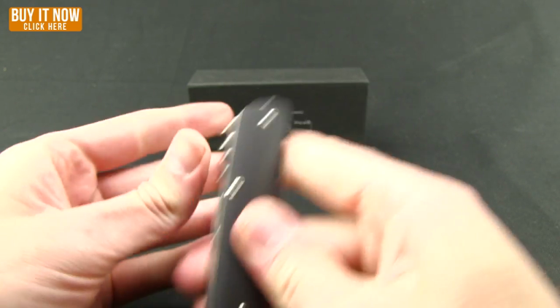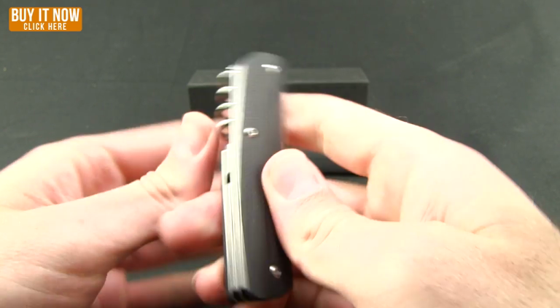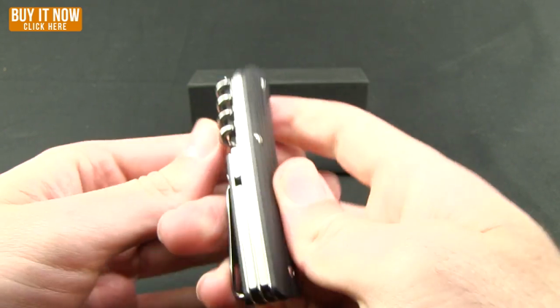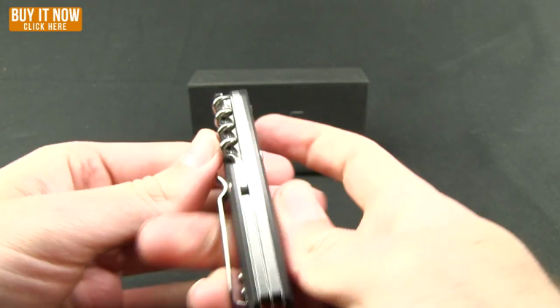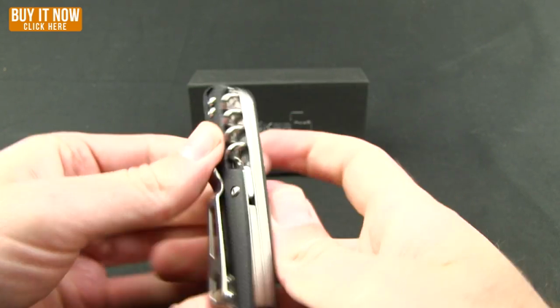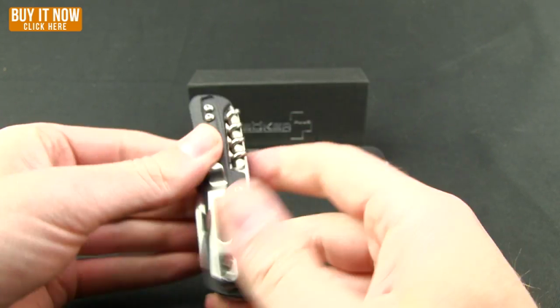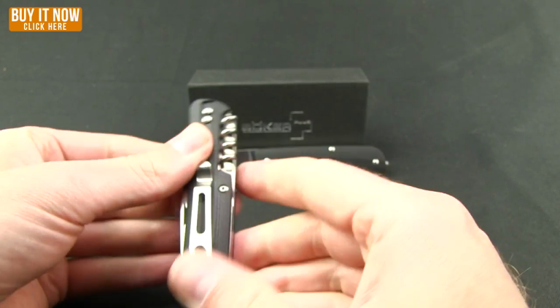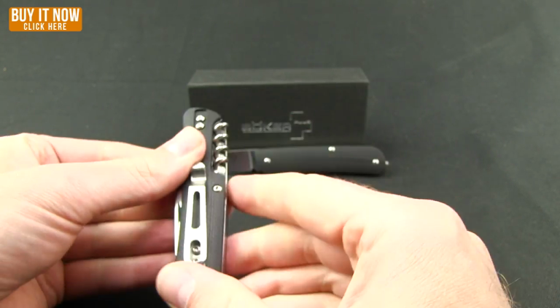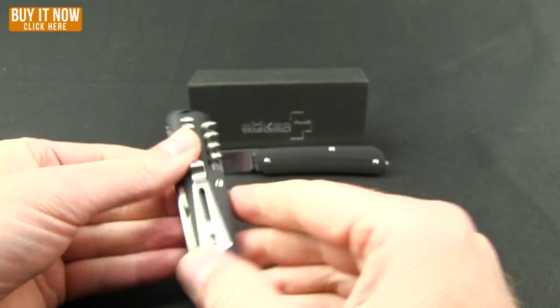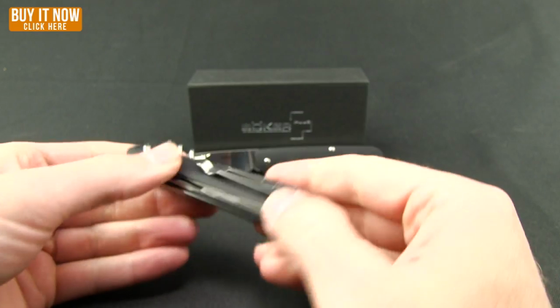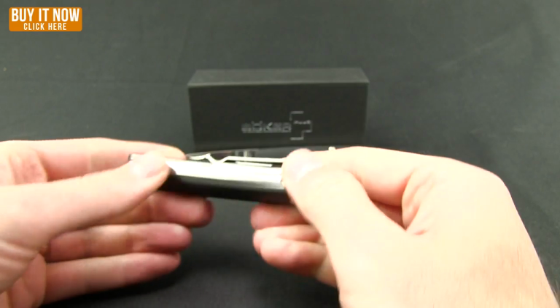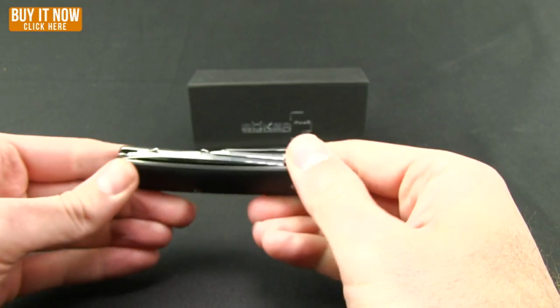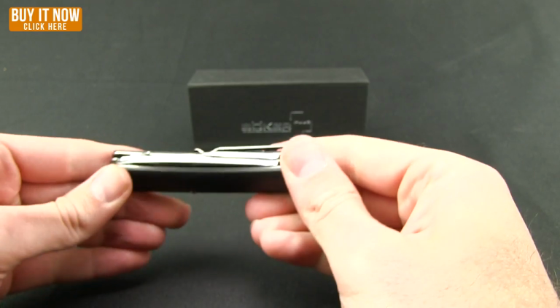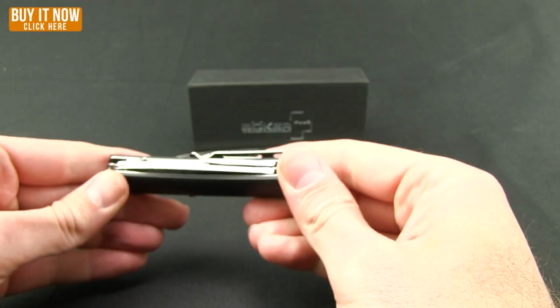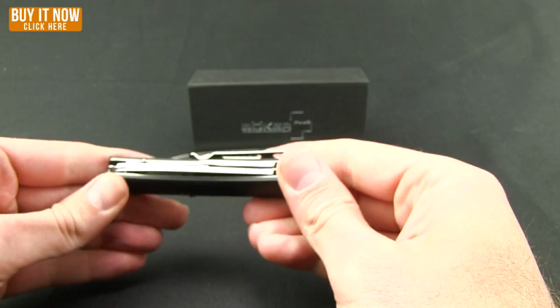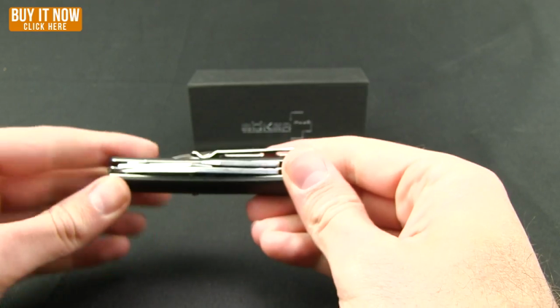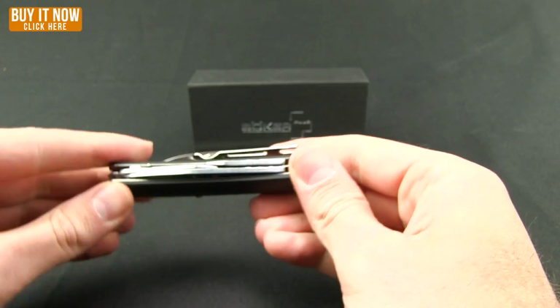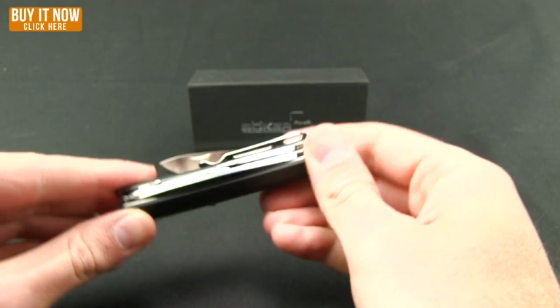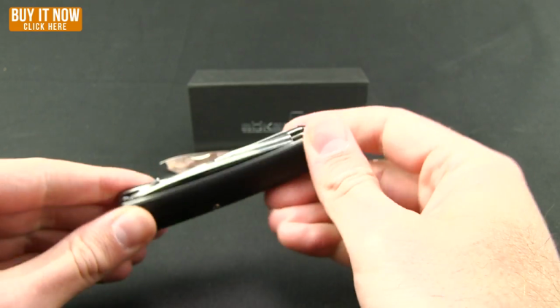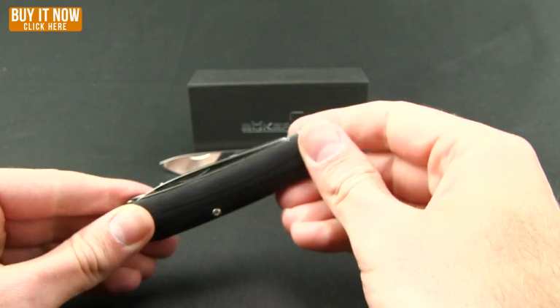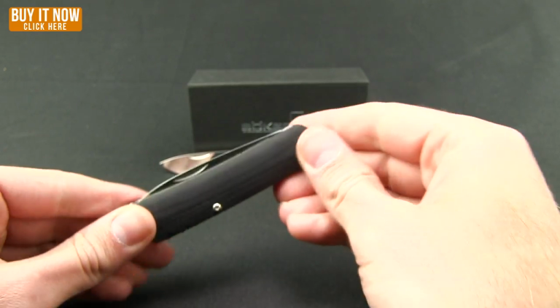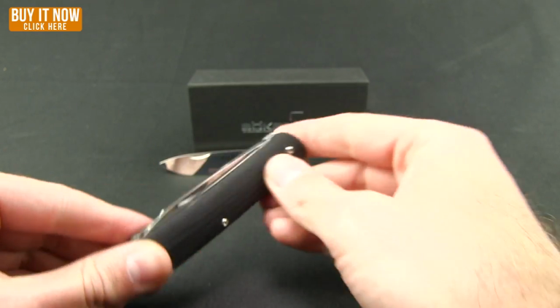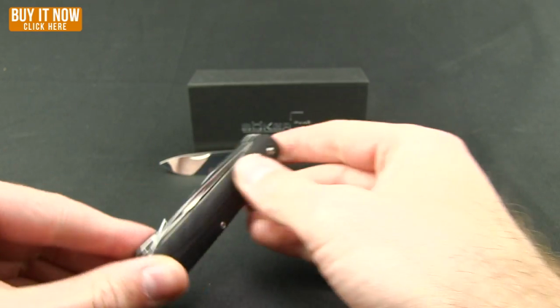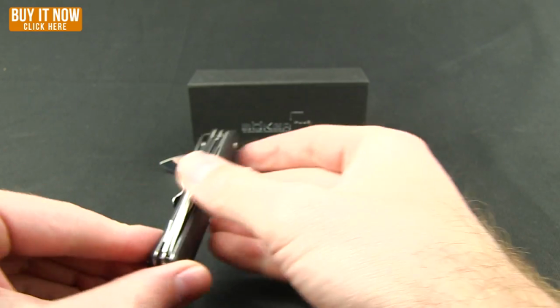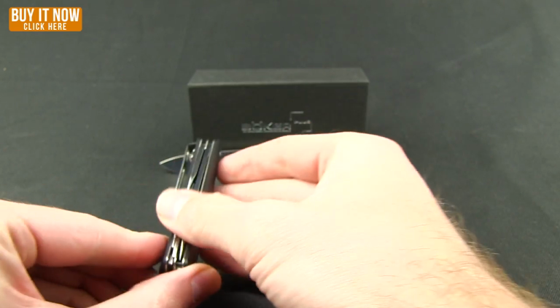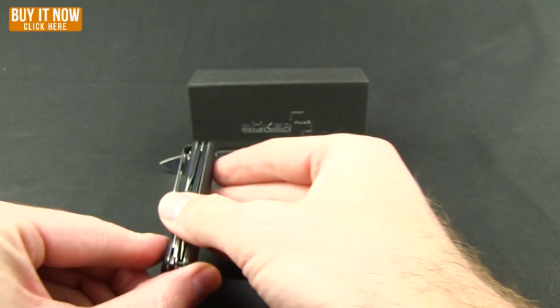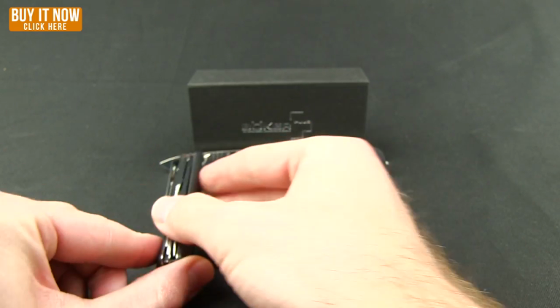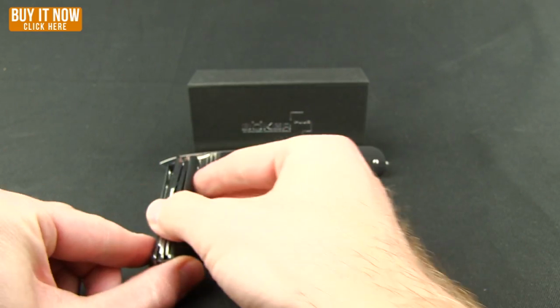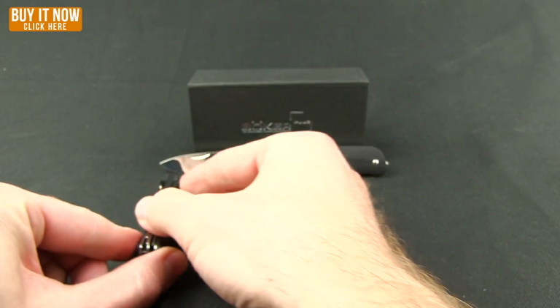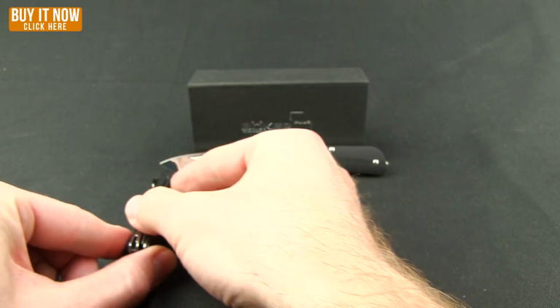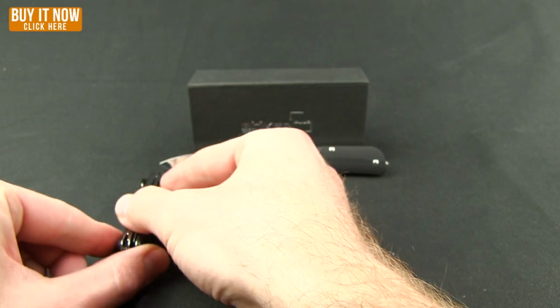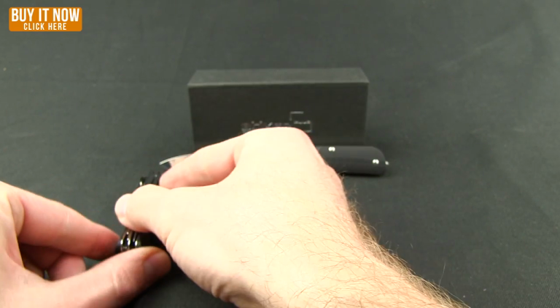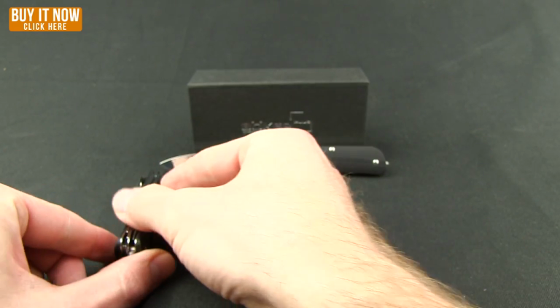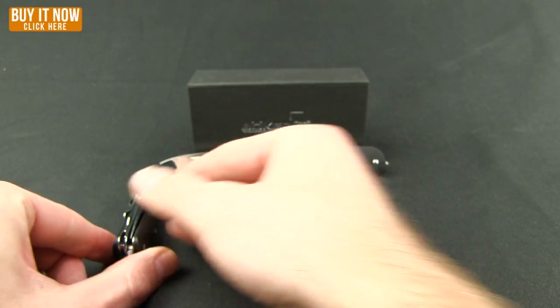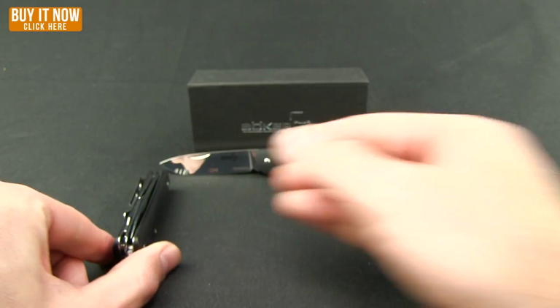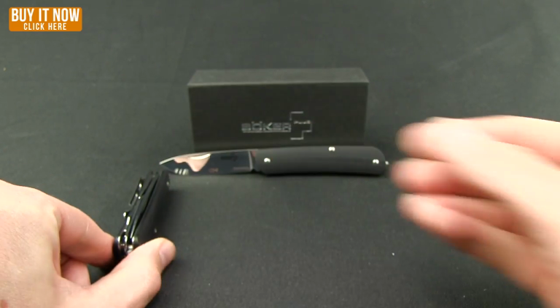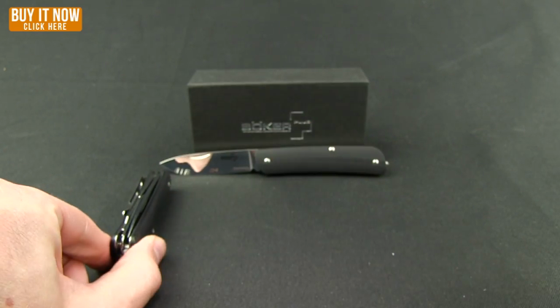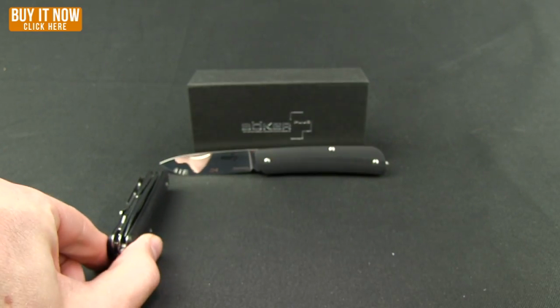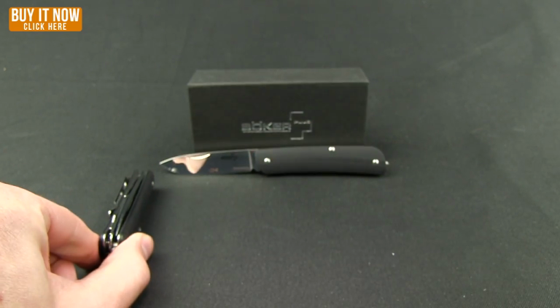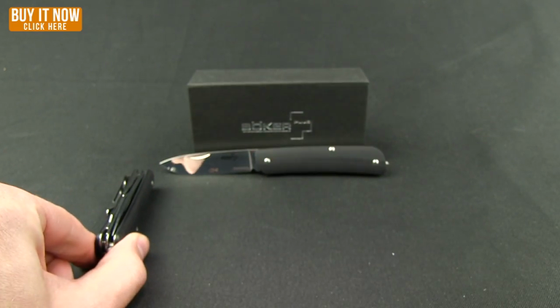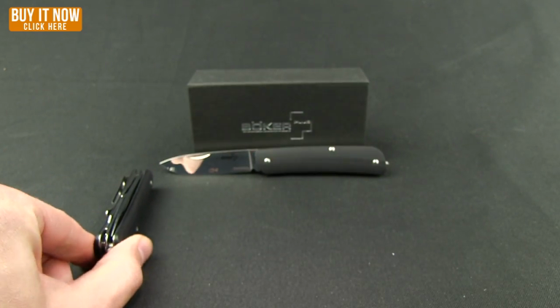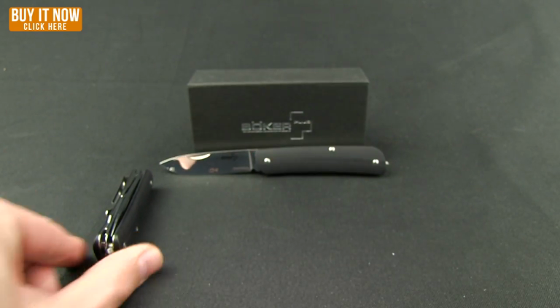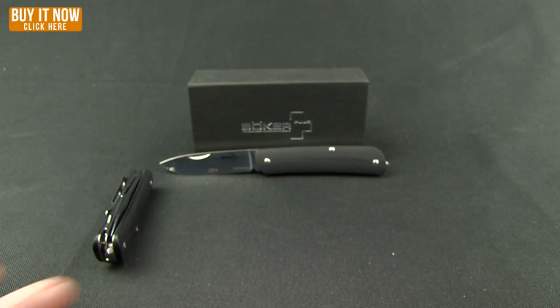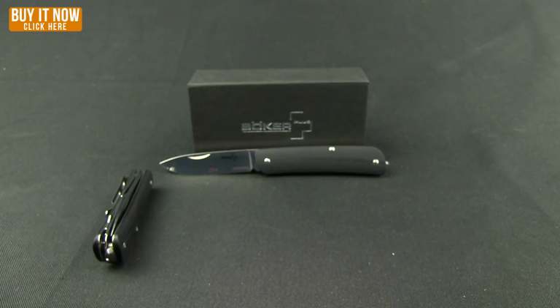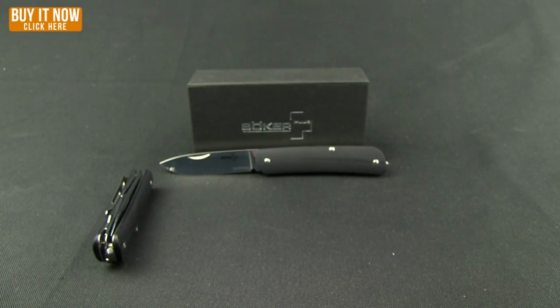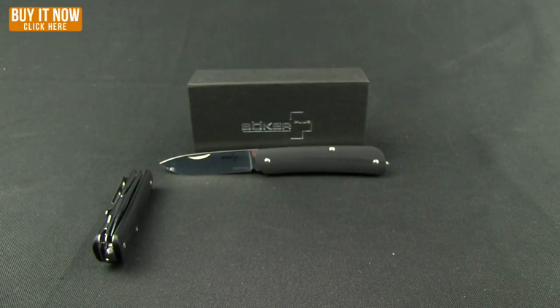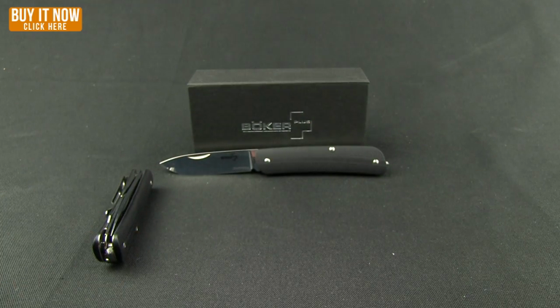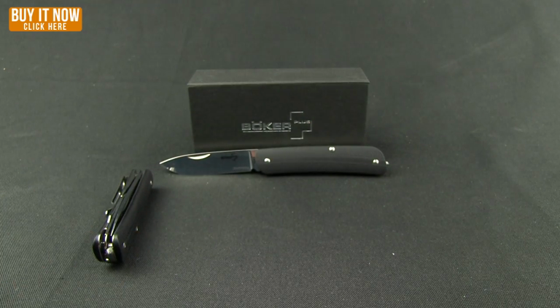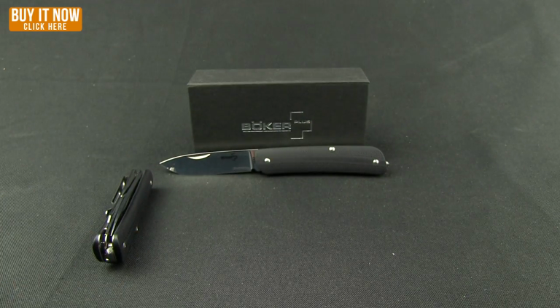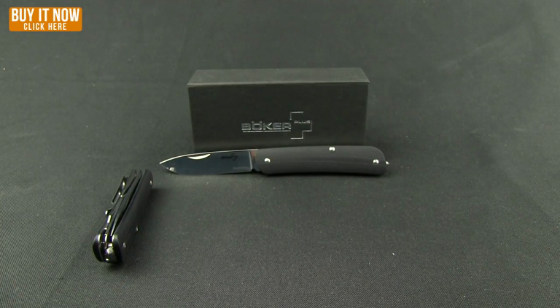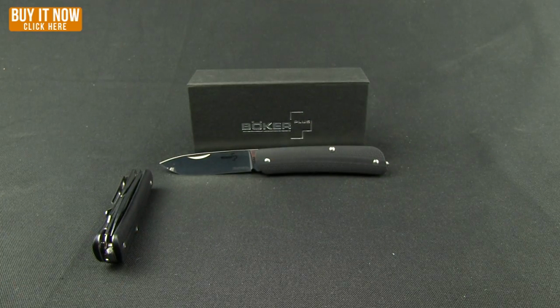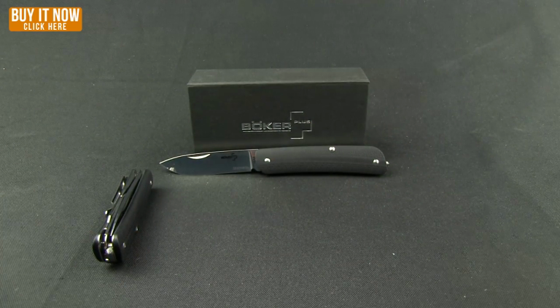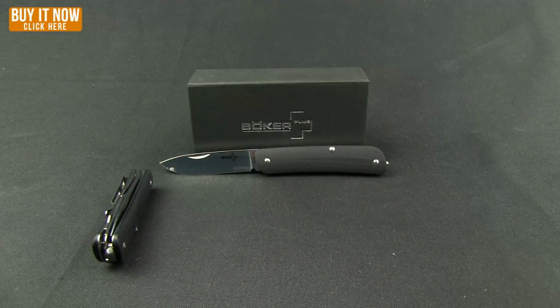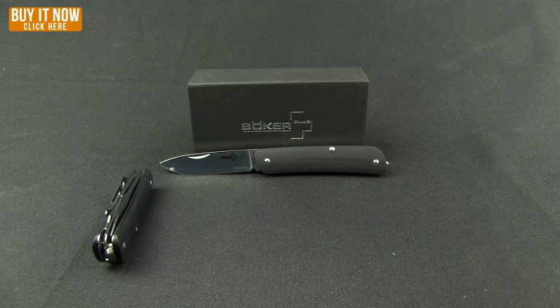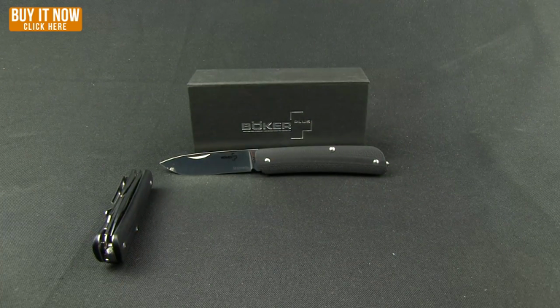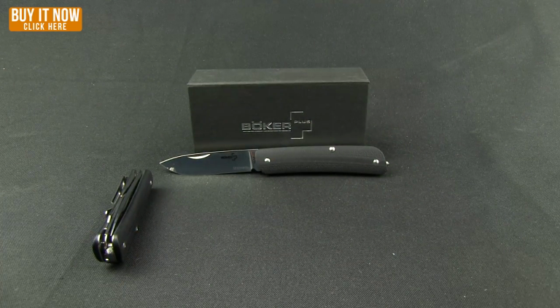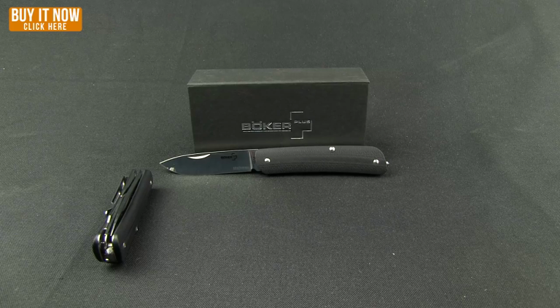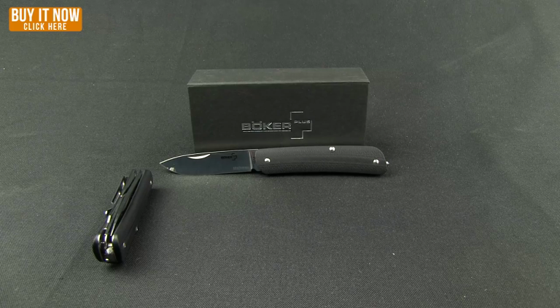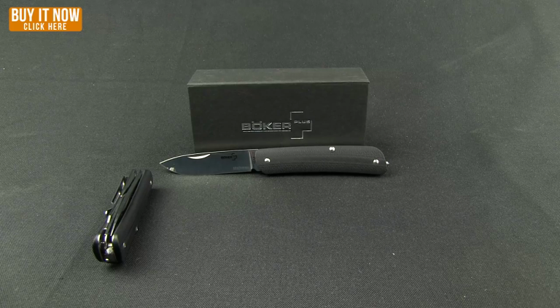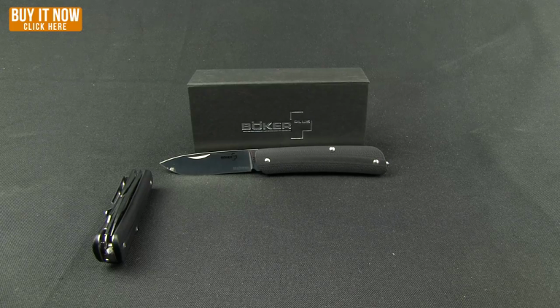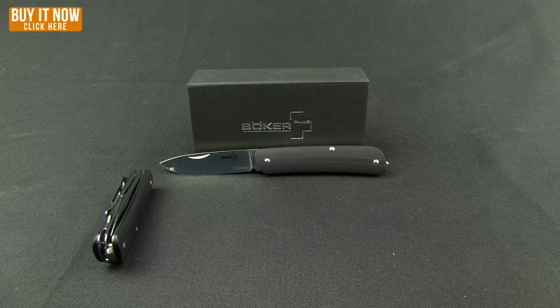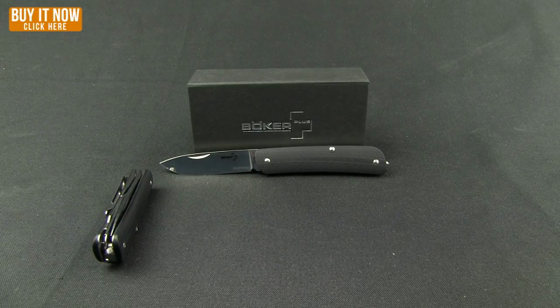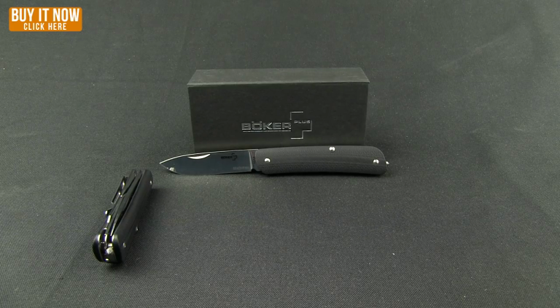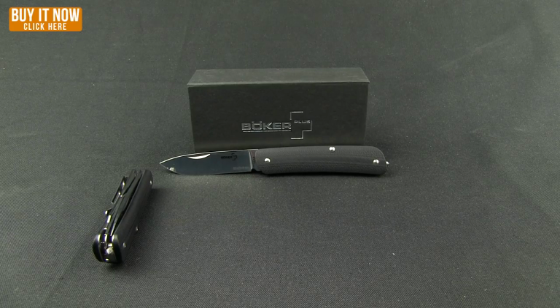So there is your model number two. Weight-wise, that one is going to come in at 3.10 ounces.